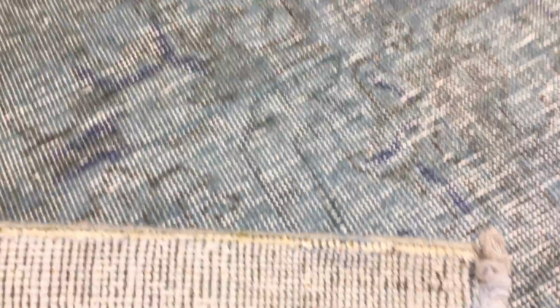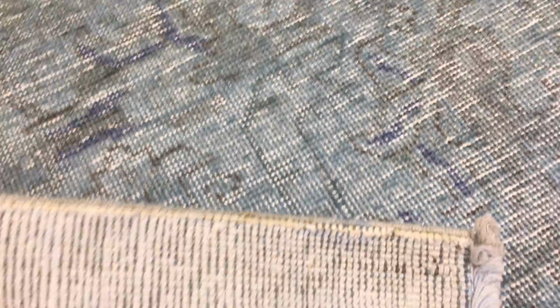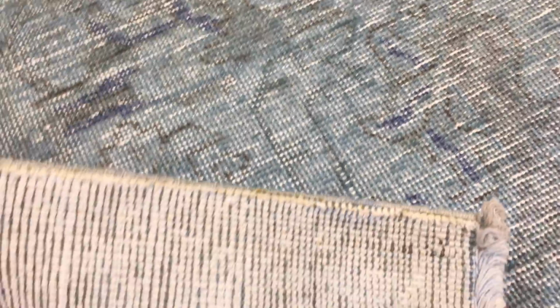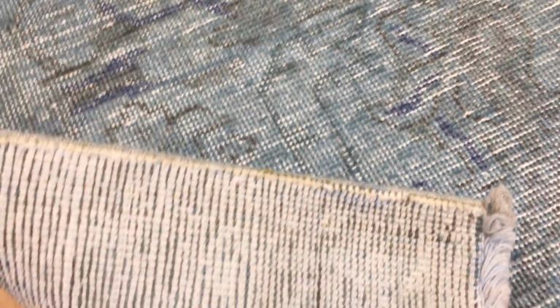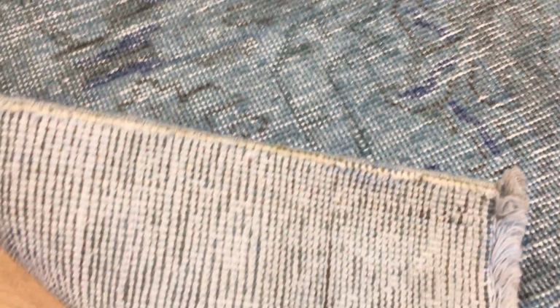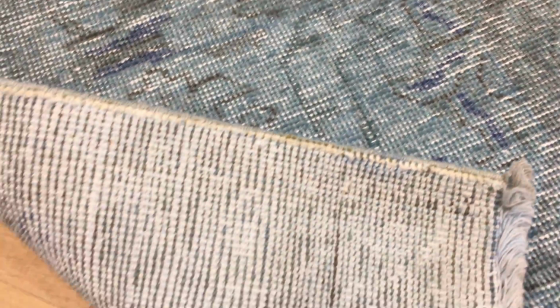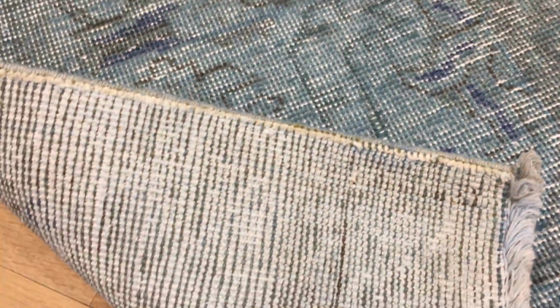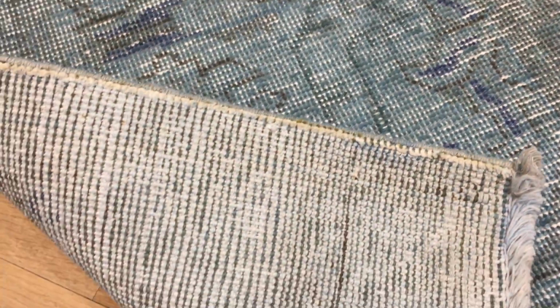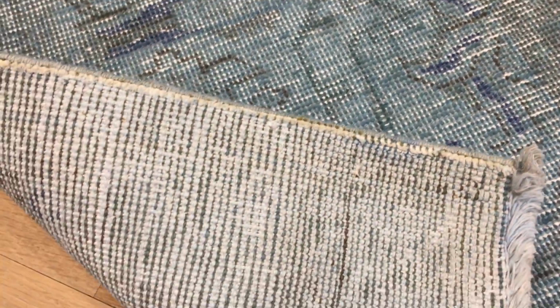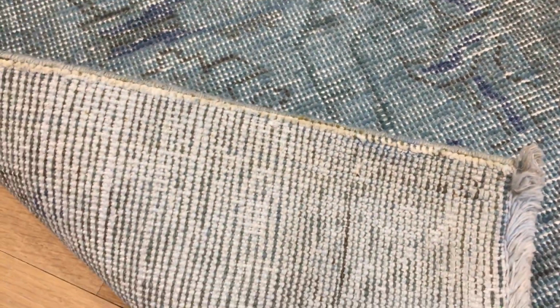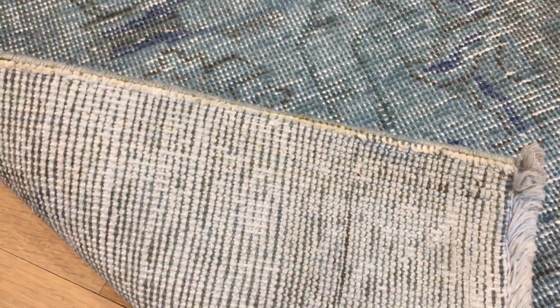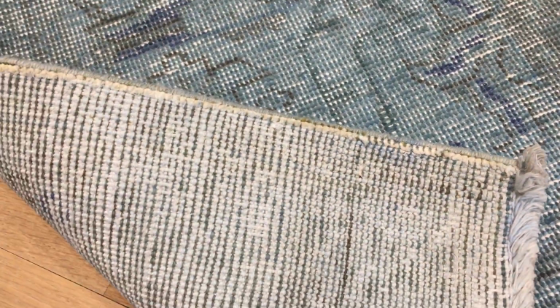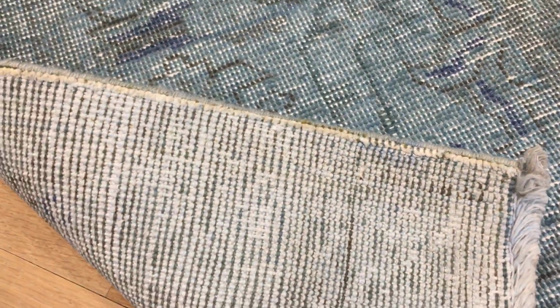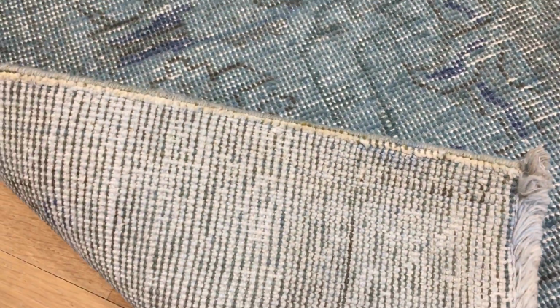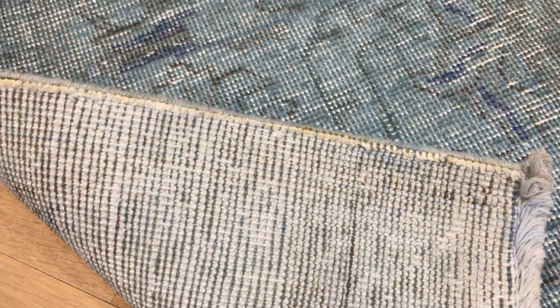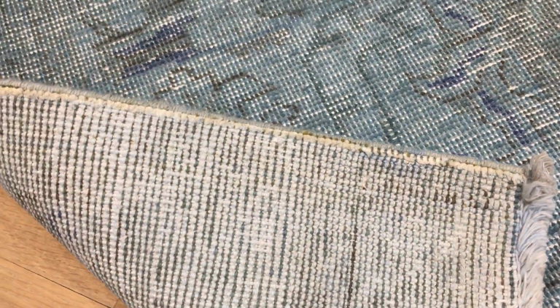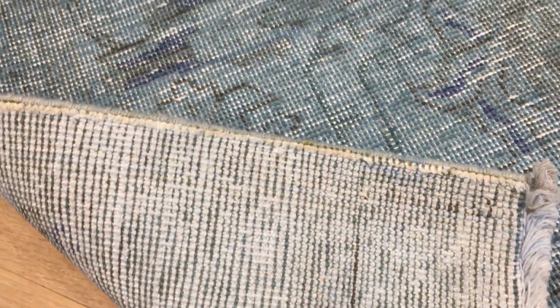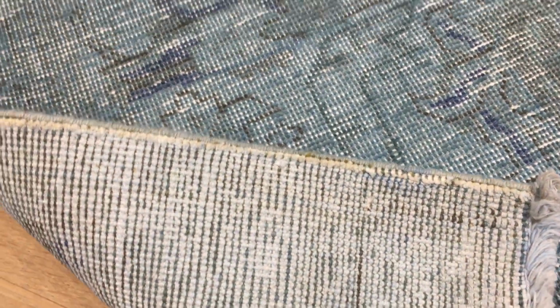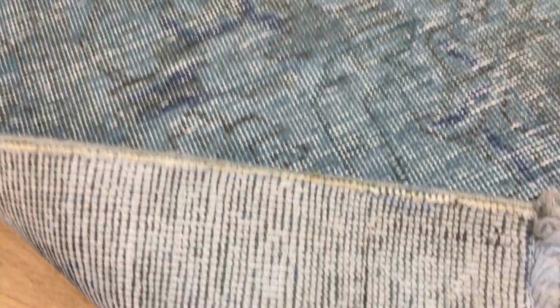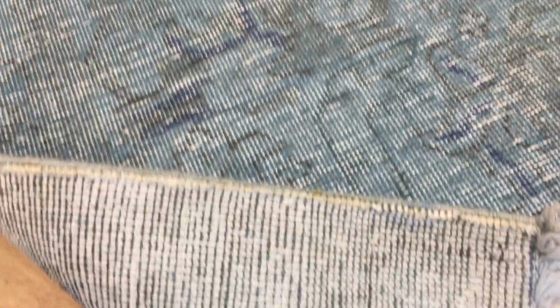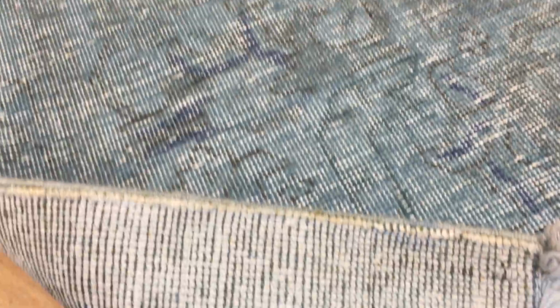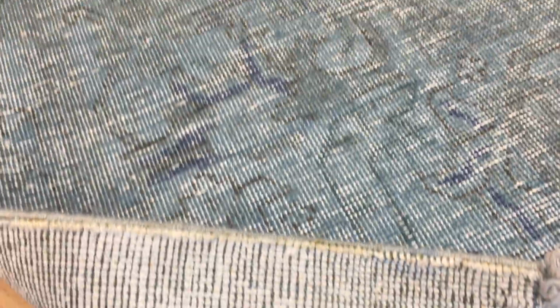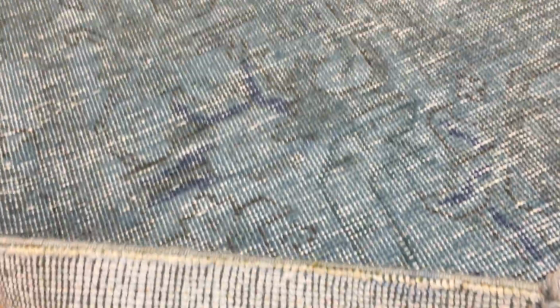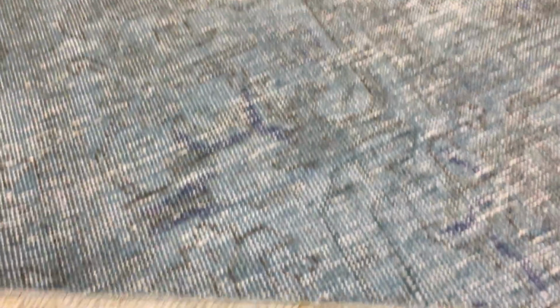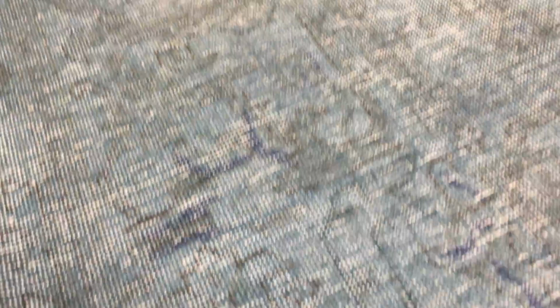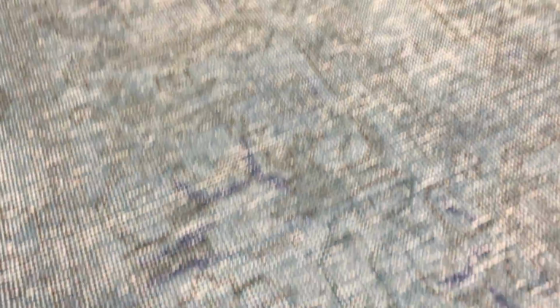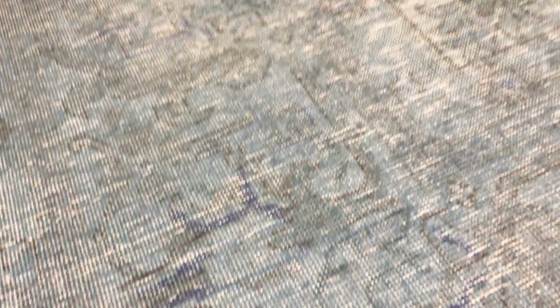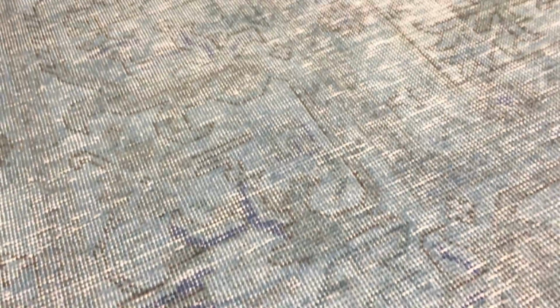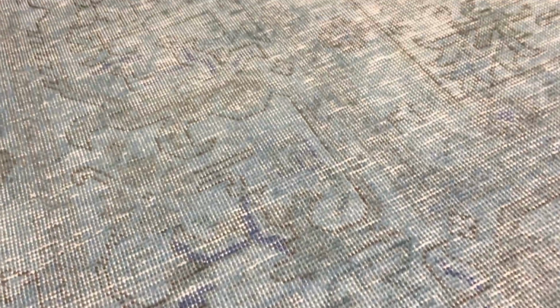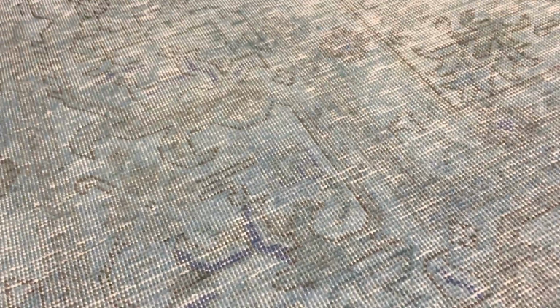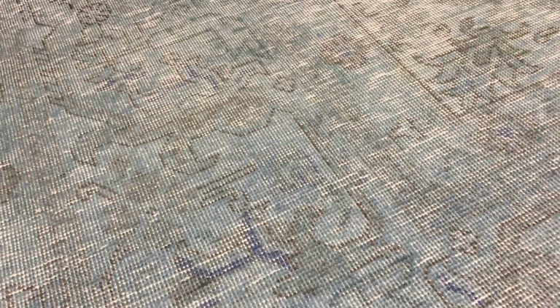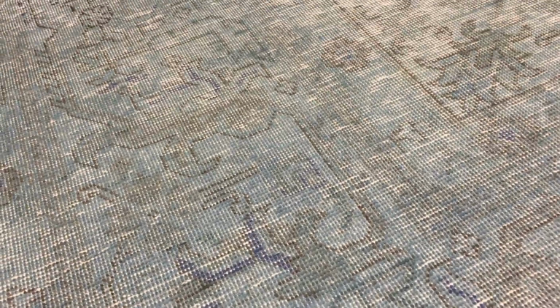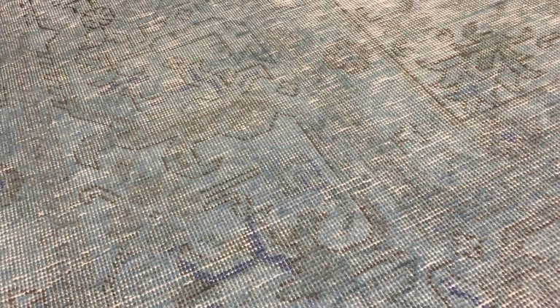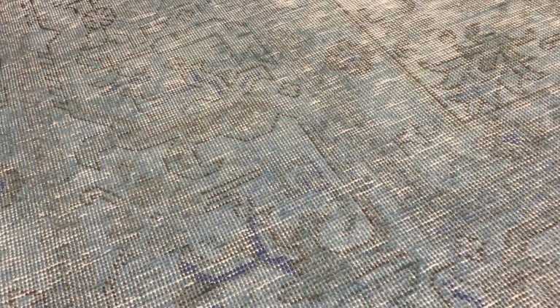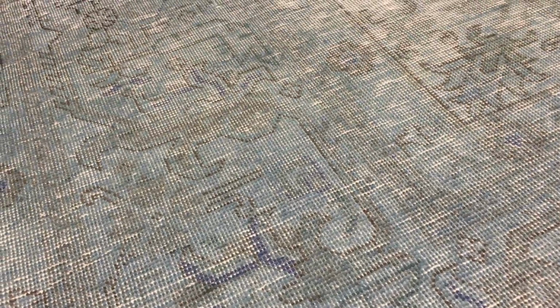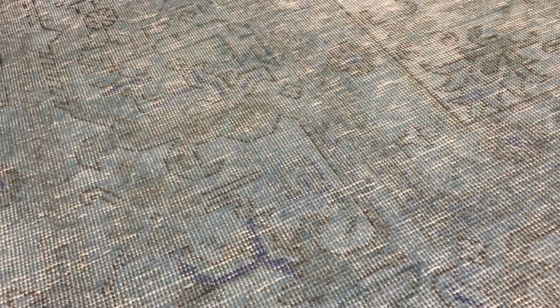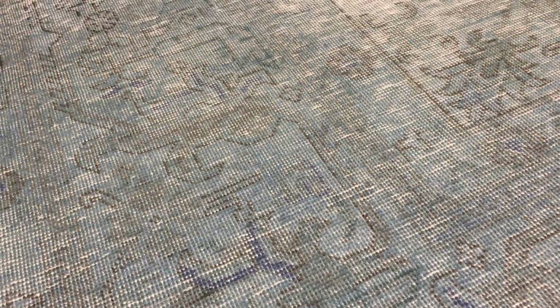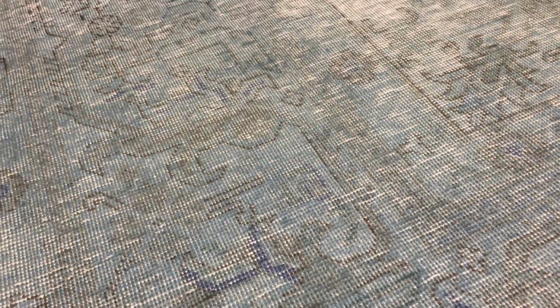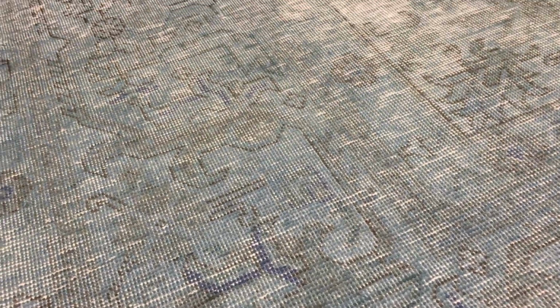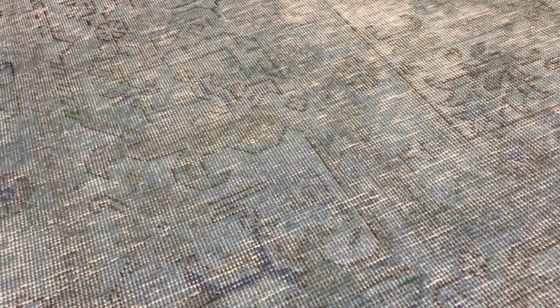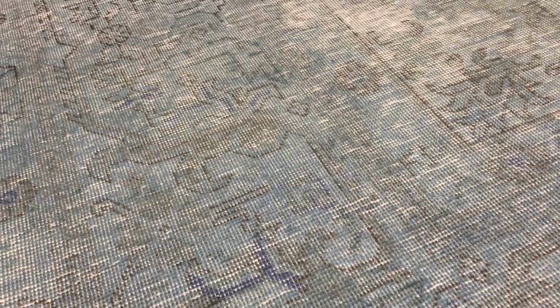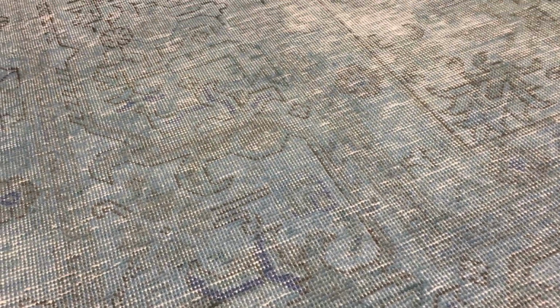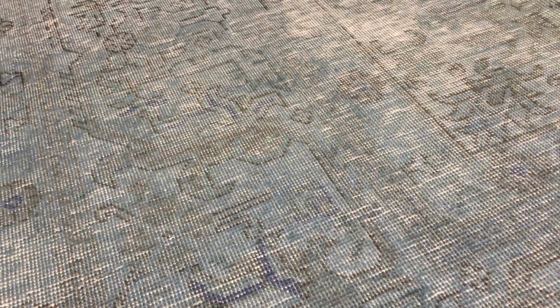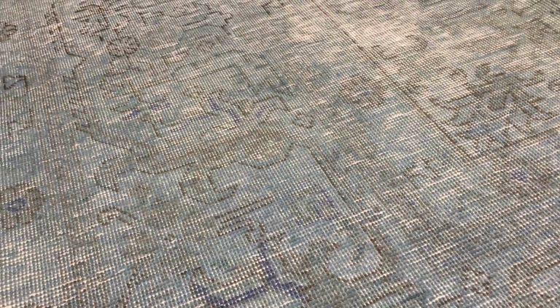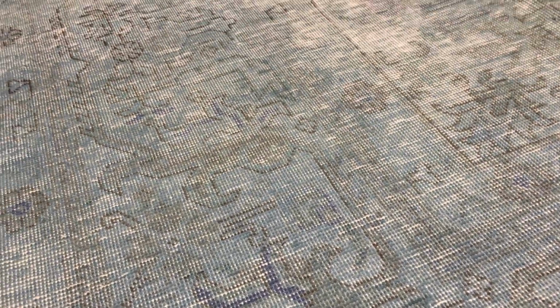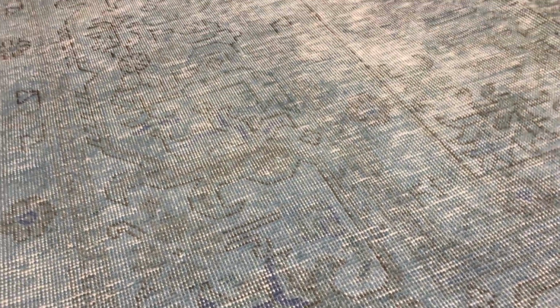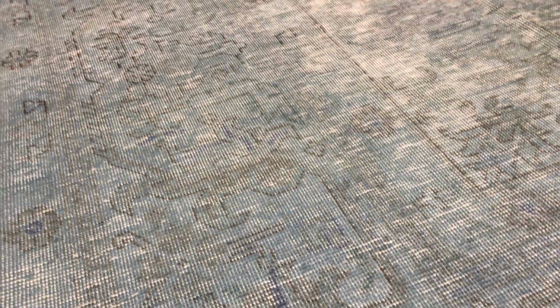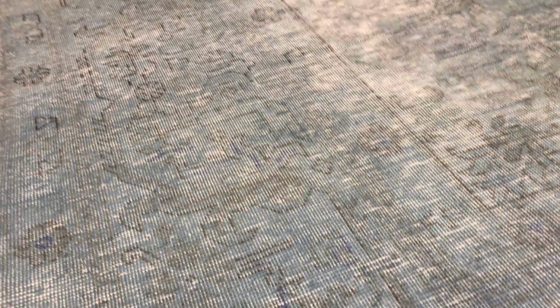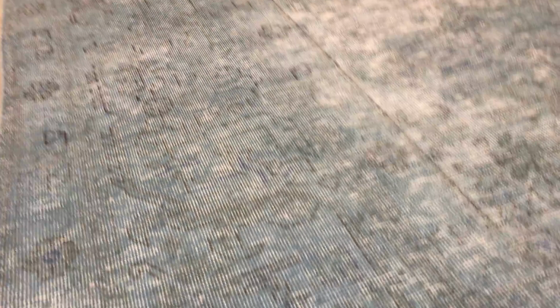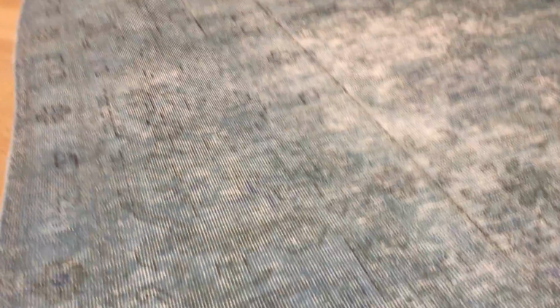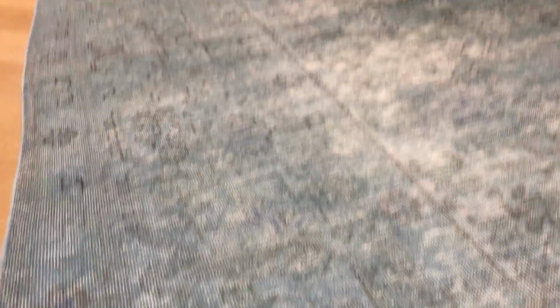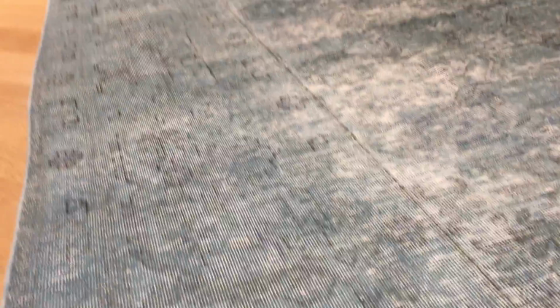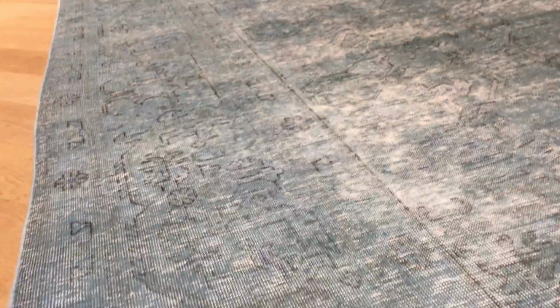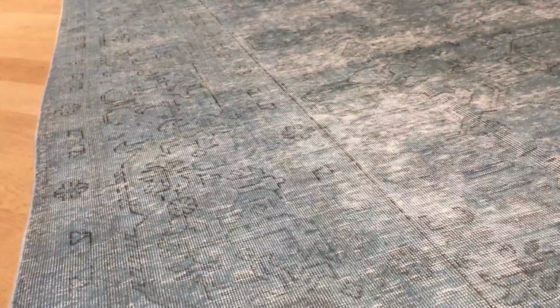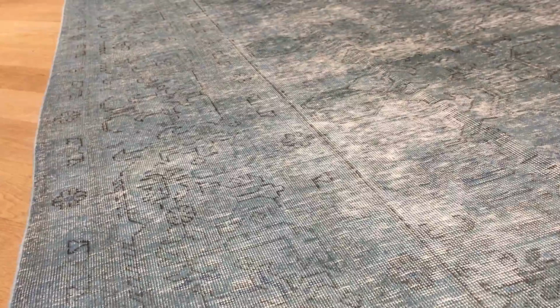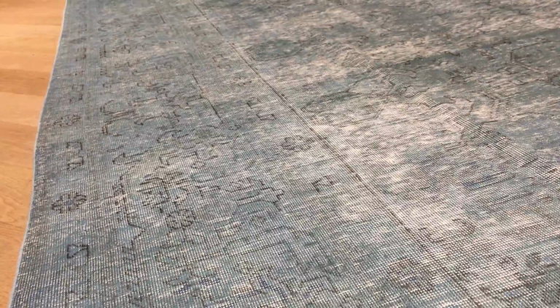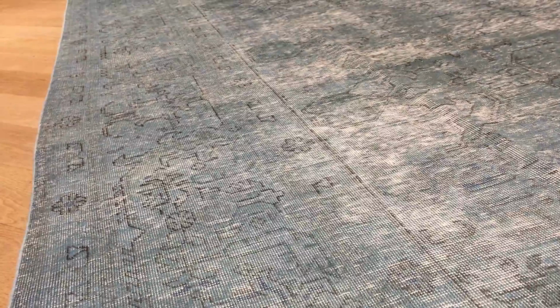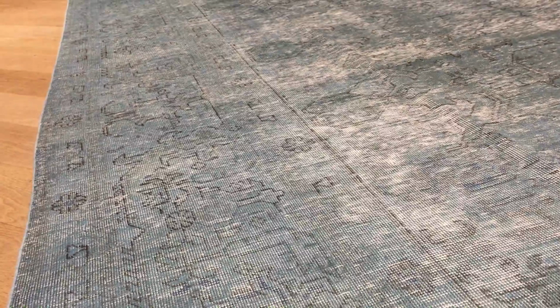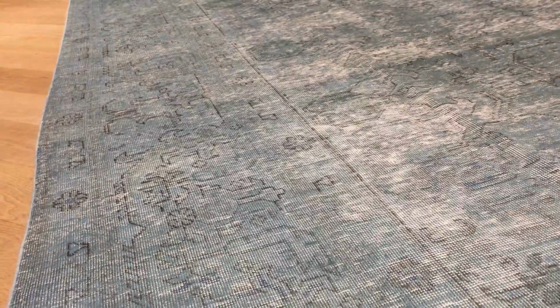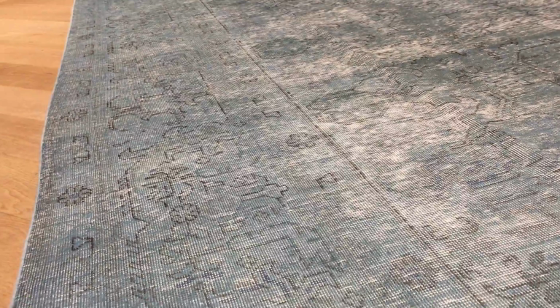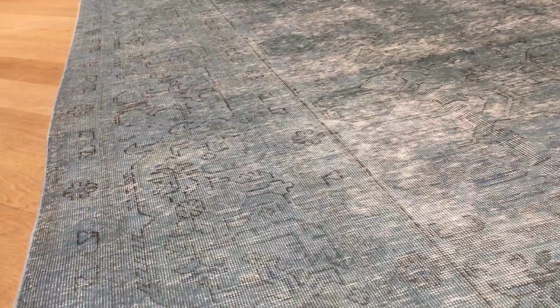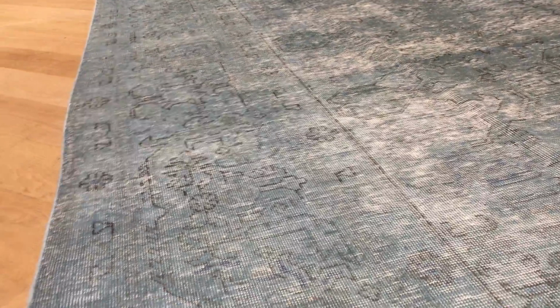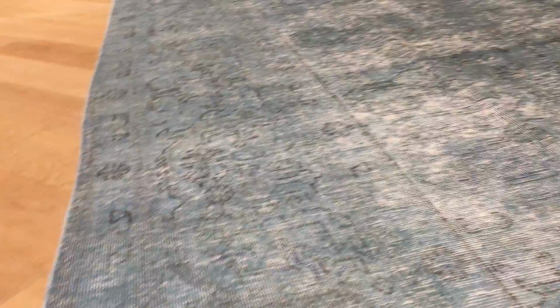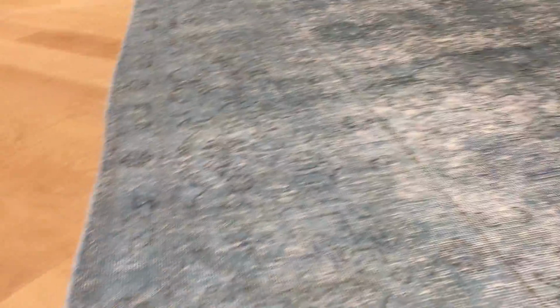On the back you can see the high-quality Persian handmade knots. This is such a beautiful carpet that we decided to add it to our luxury collection.